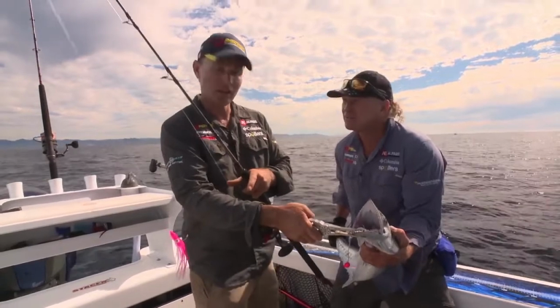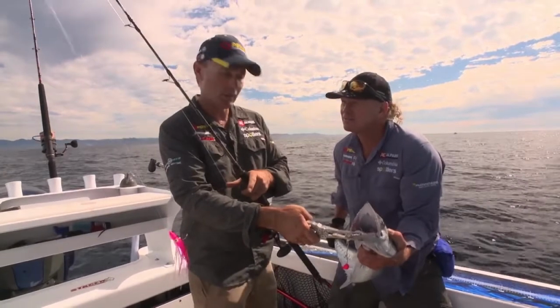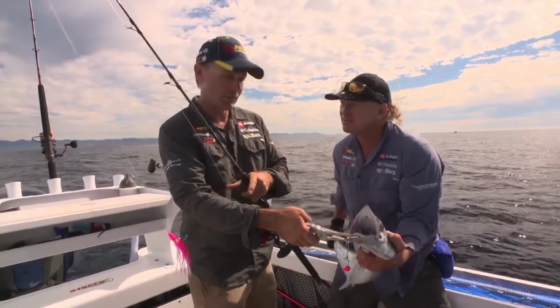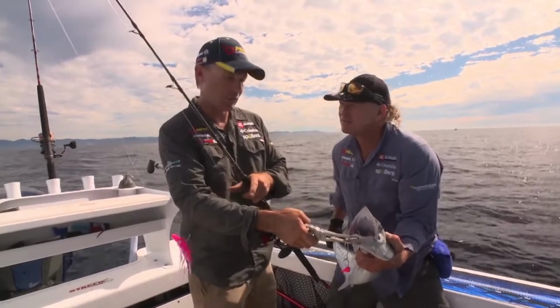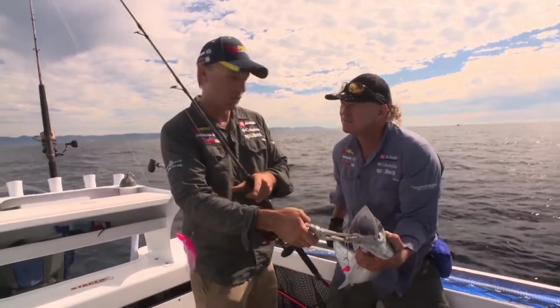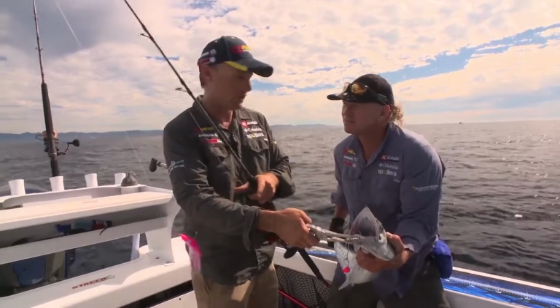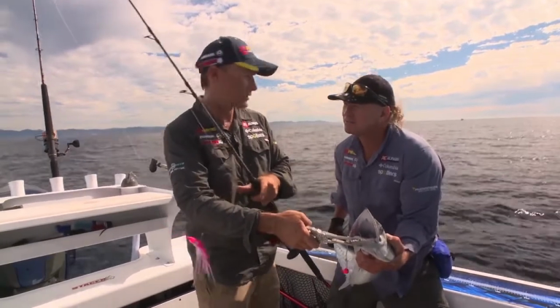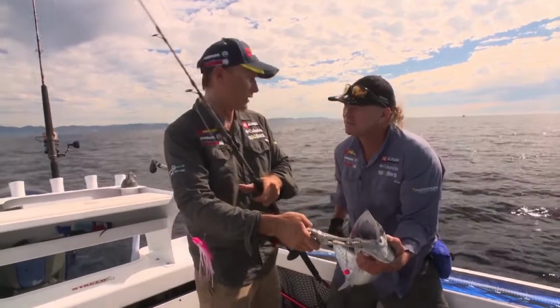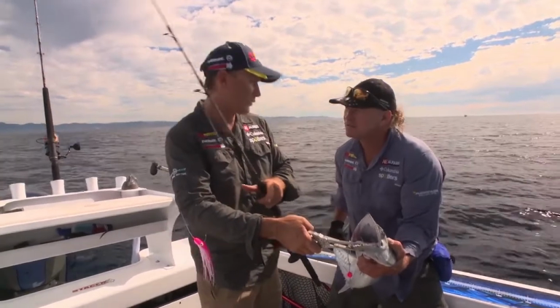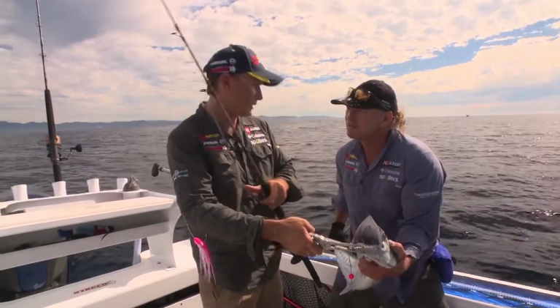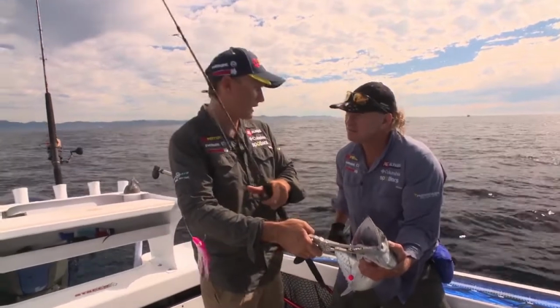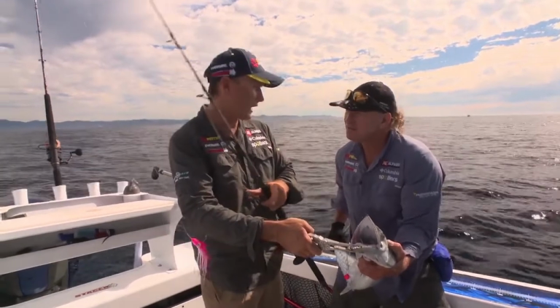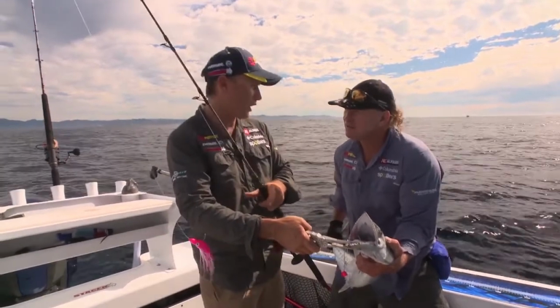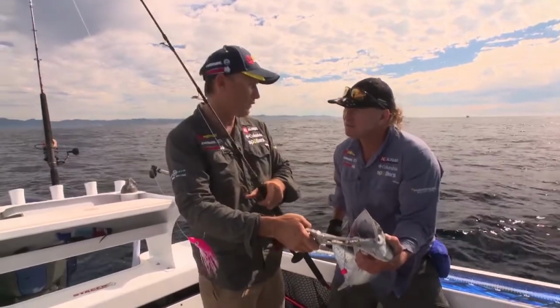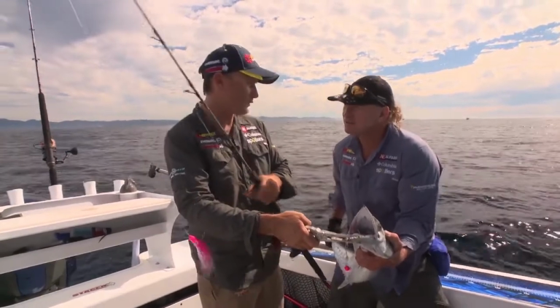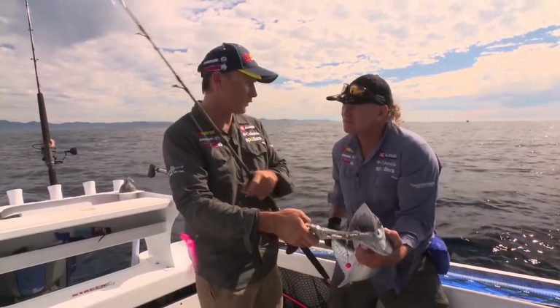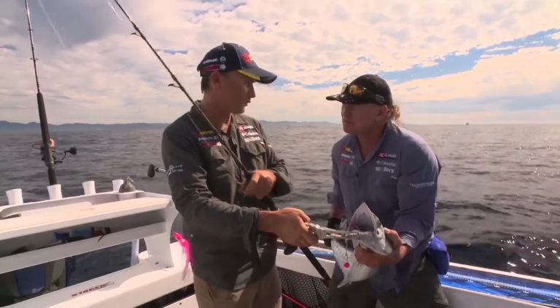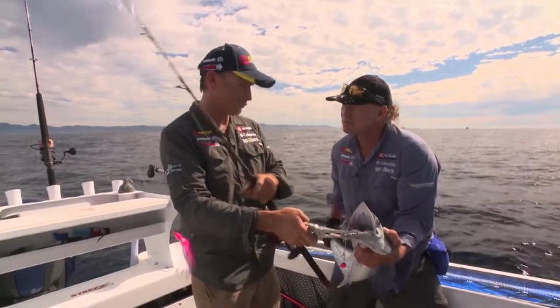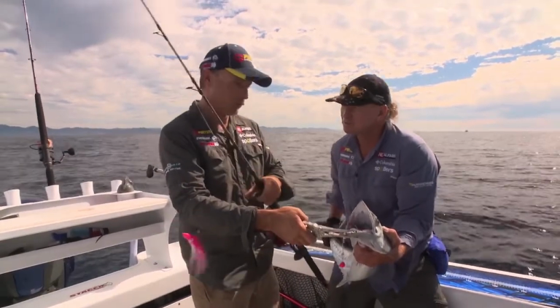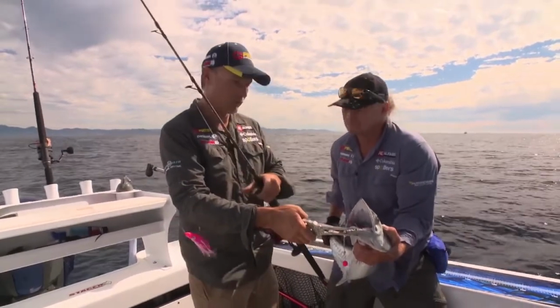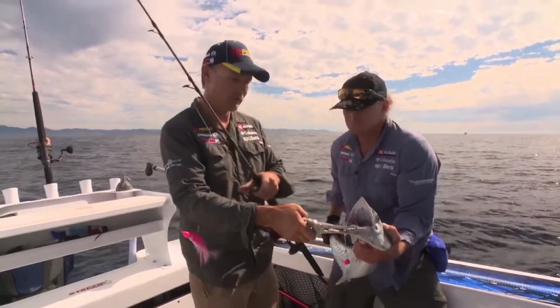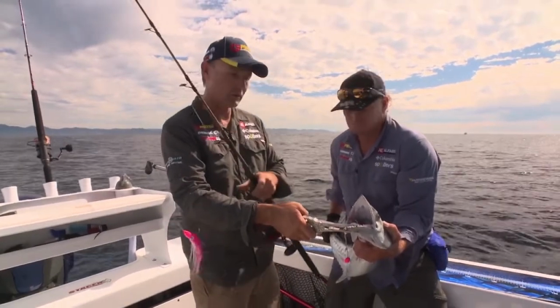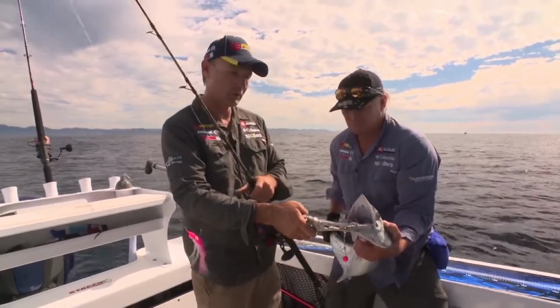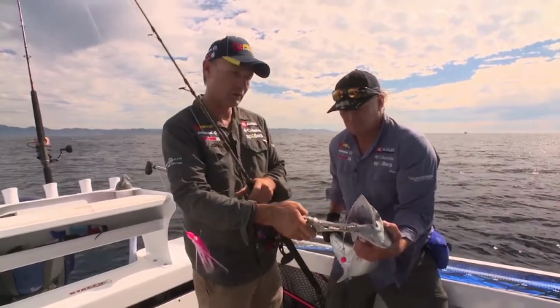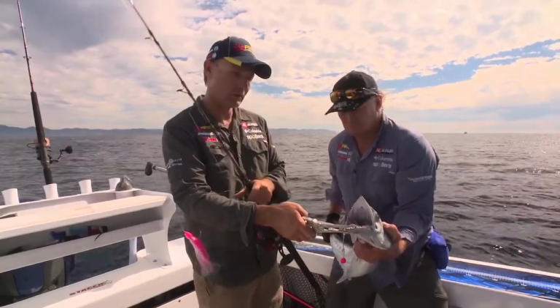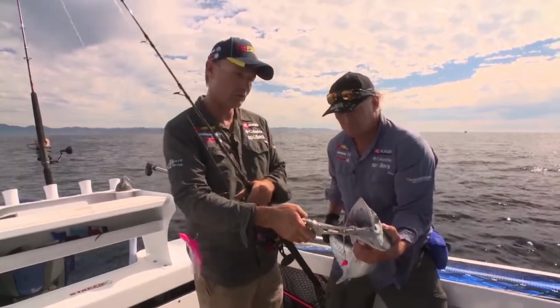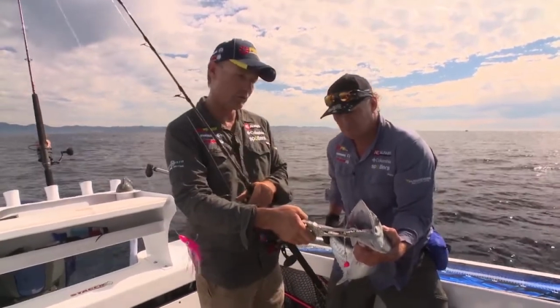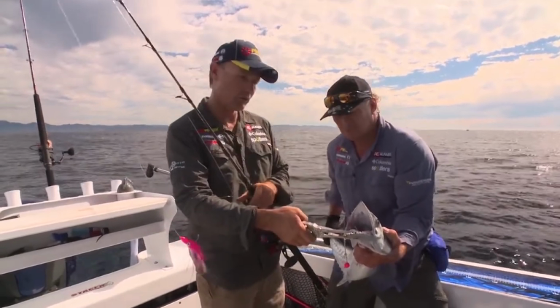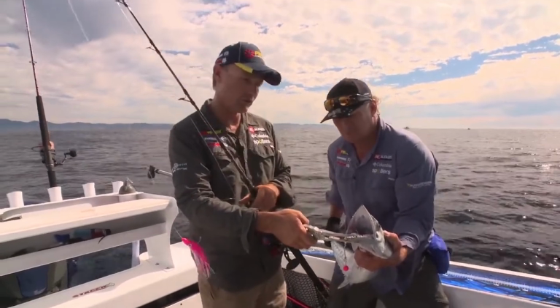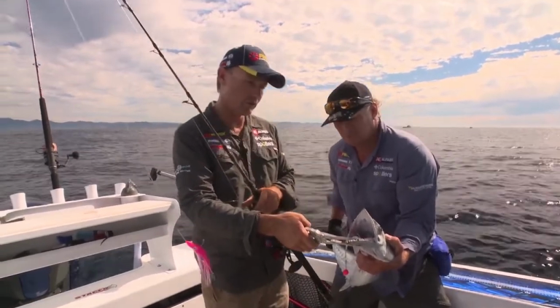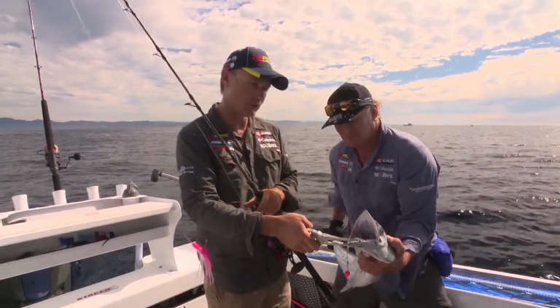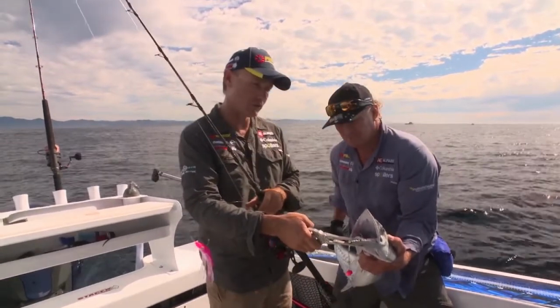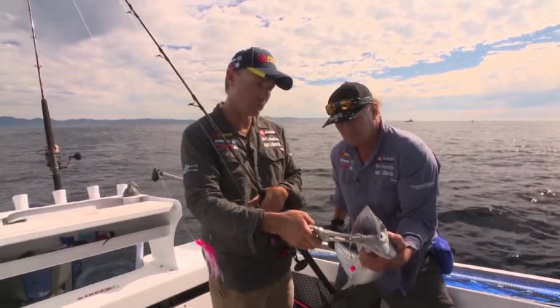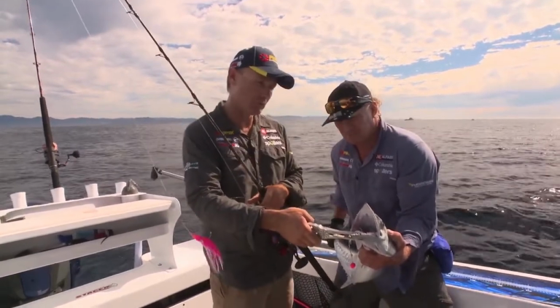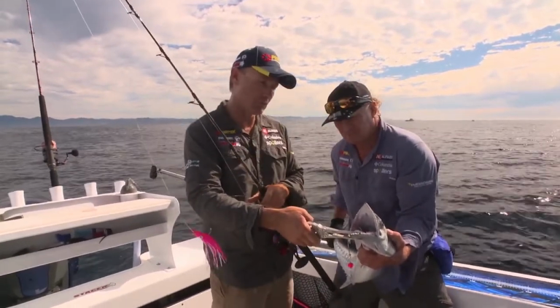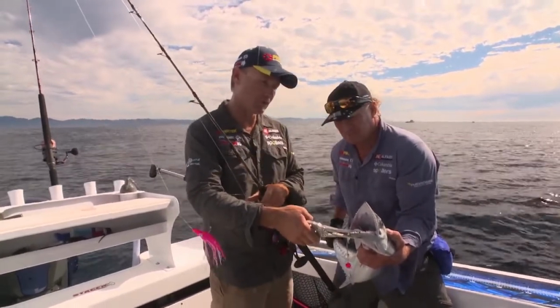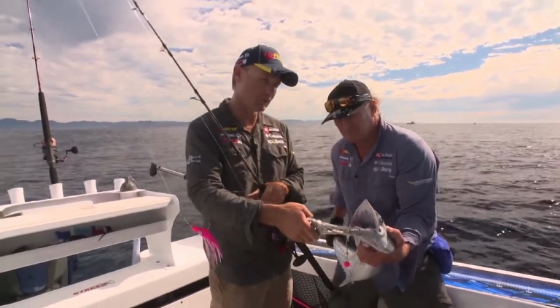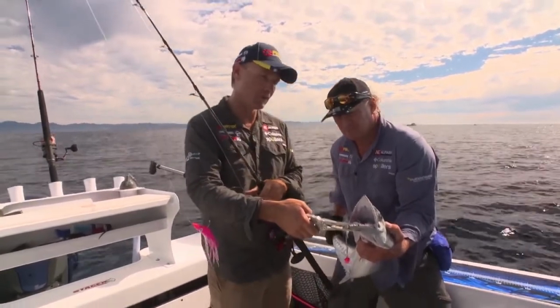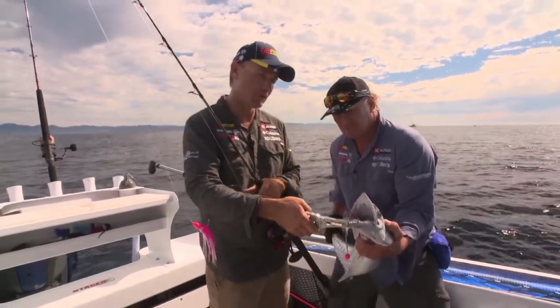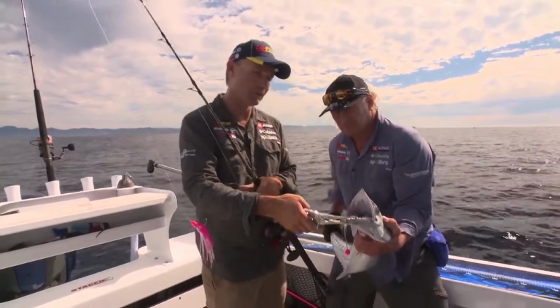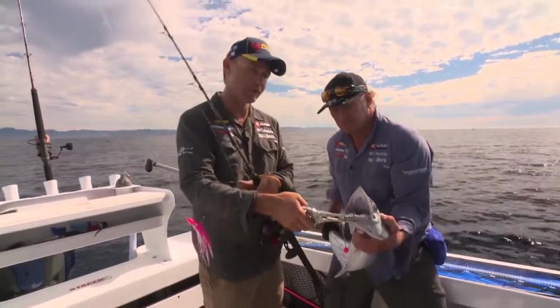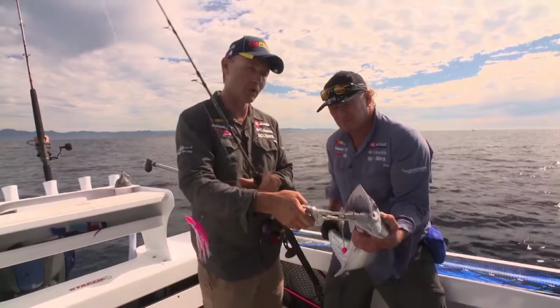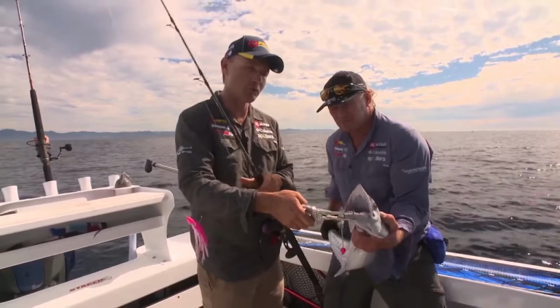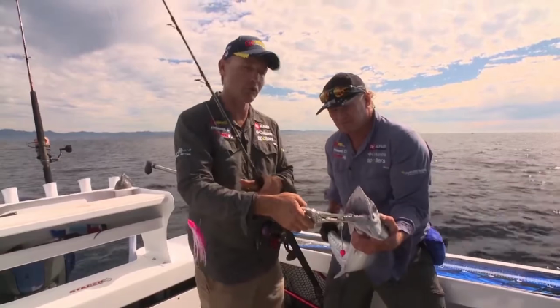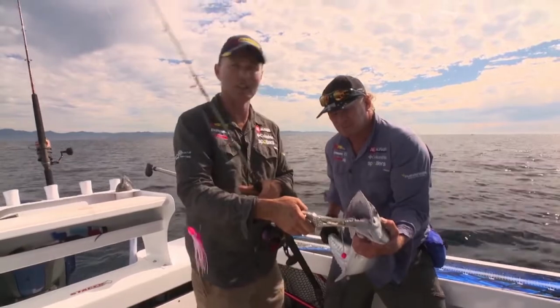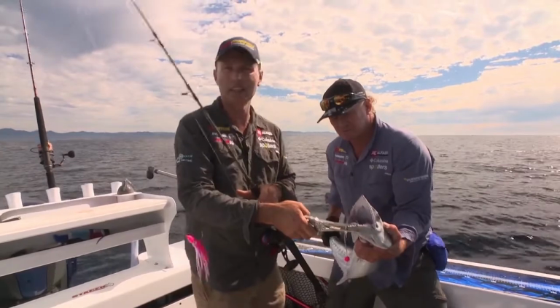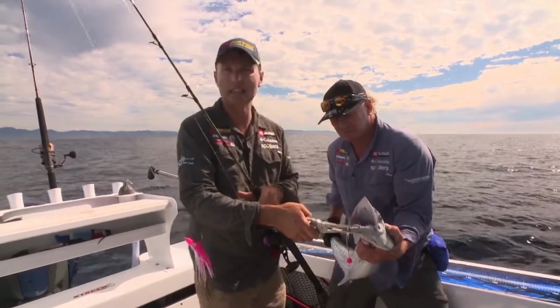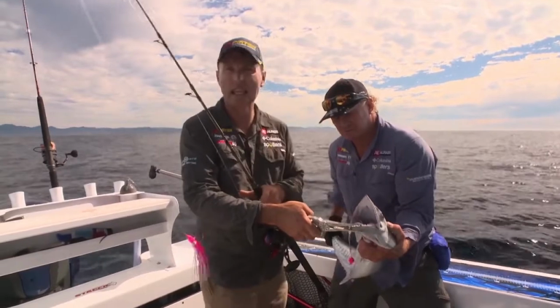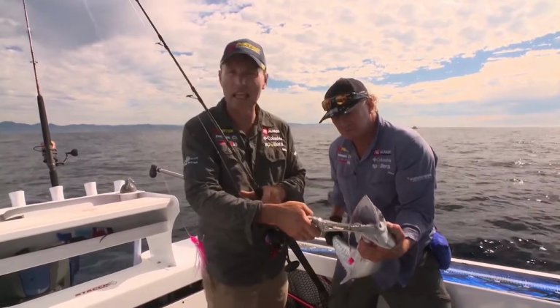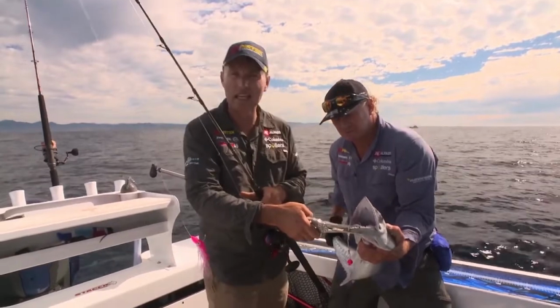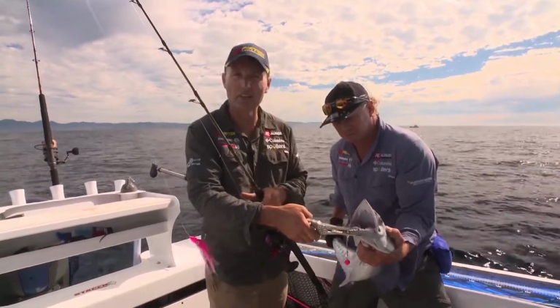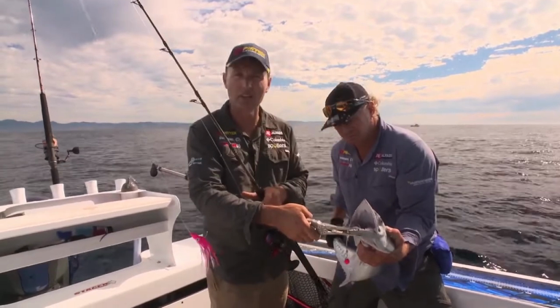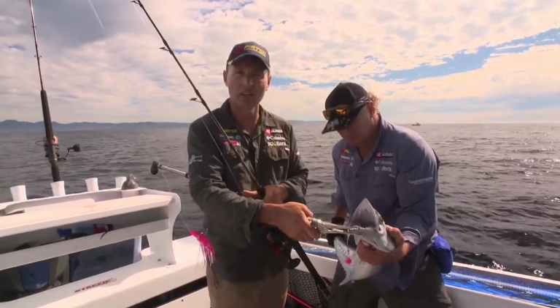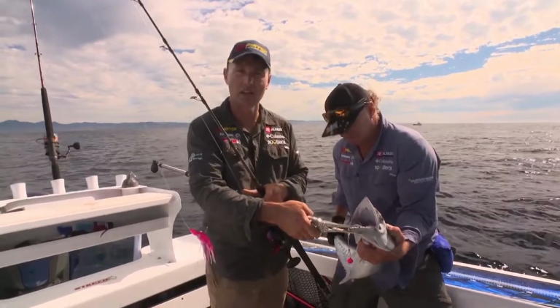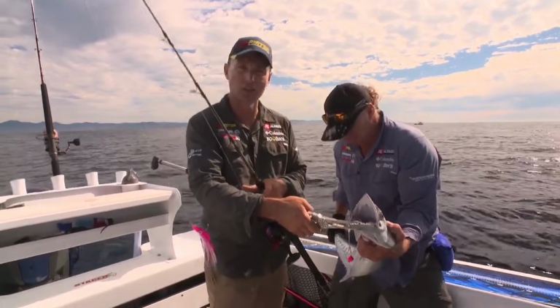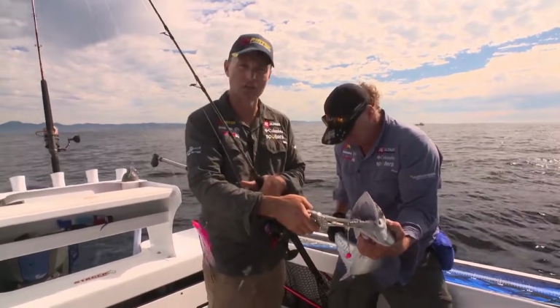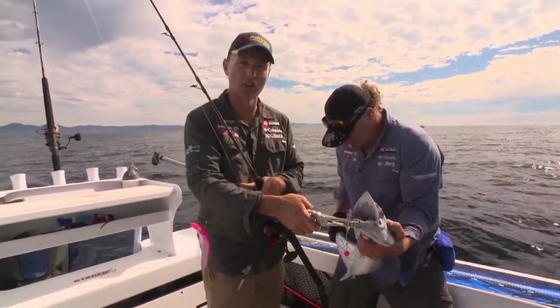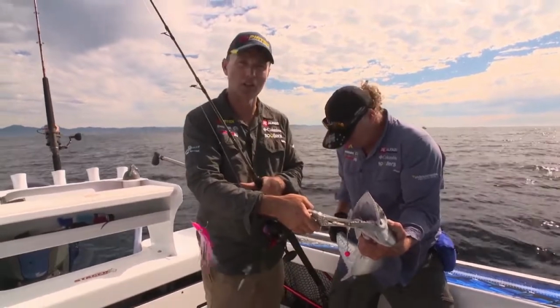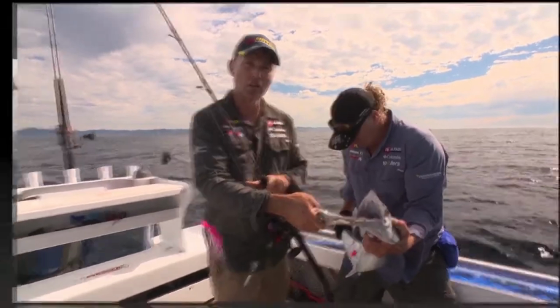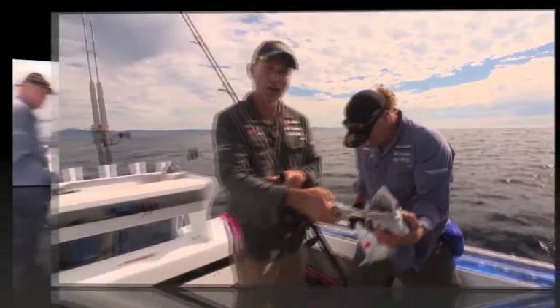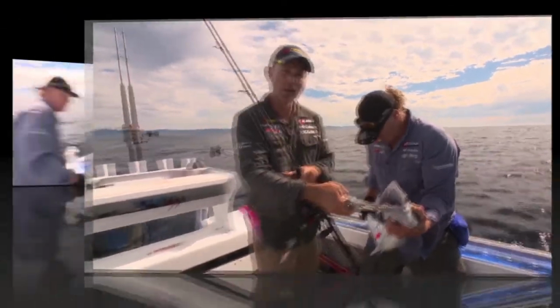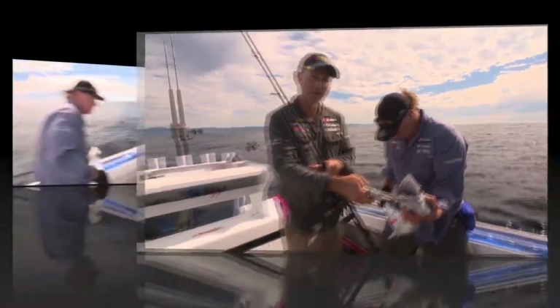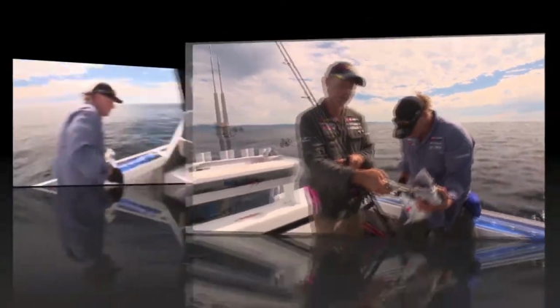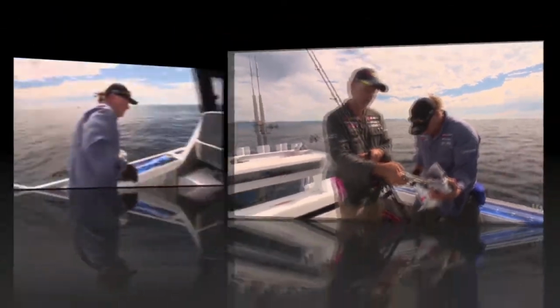This one here looks like a cracking one to eat — big silver sides. We might show you just how to dress that out and get it ready so that when you get home you've got perfect fish meat. There's no point killing anything unless you're going to look after it.